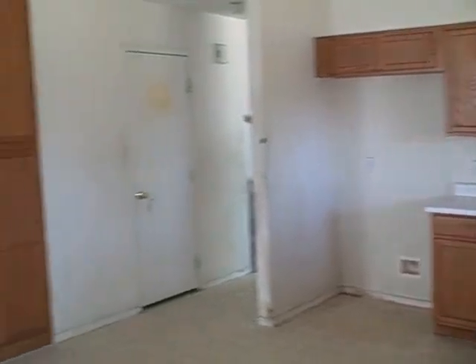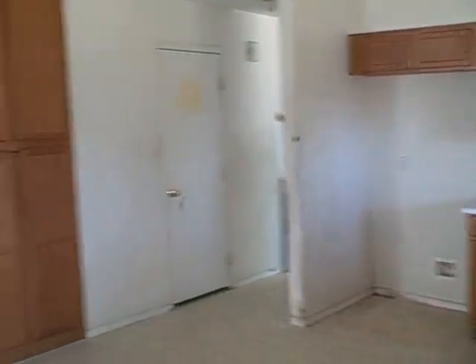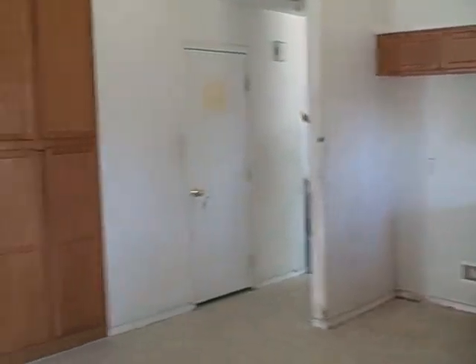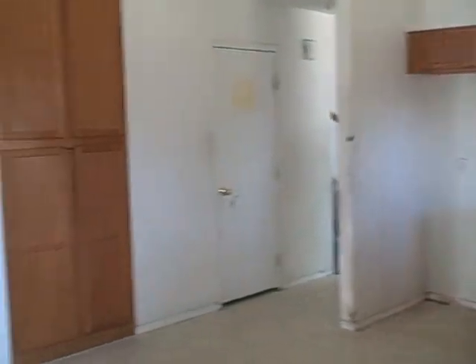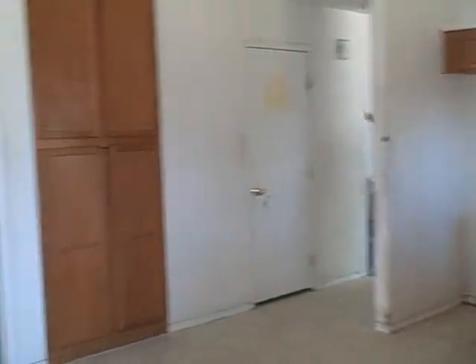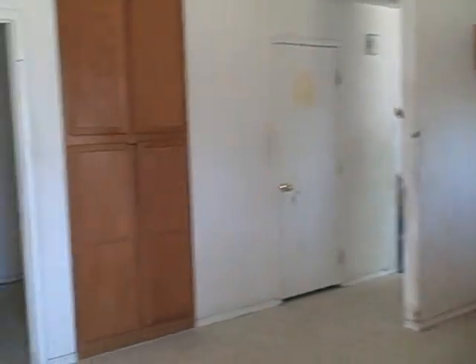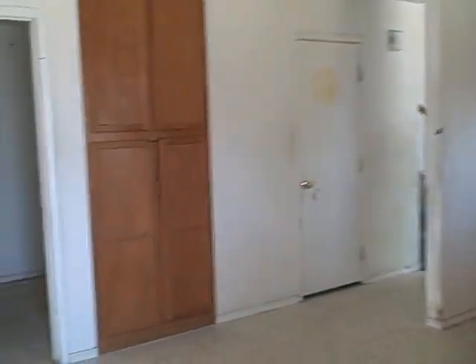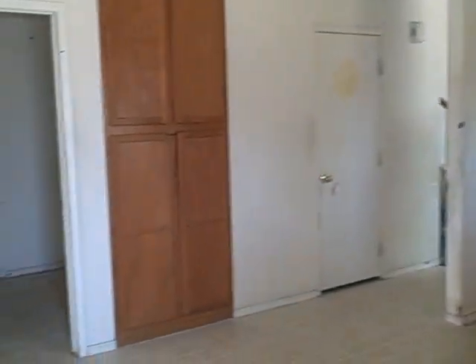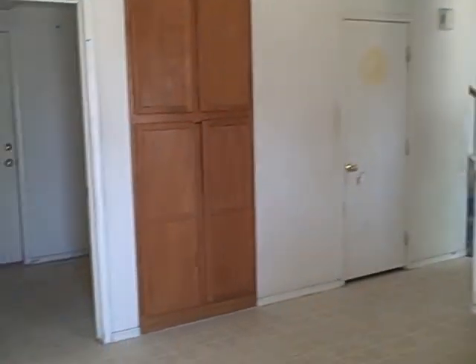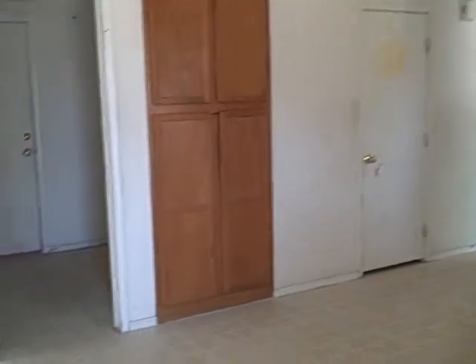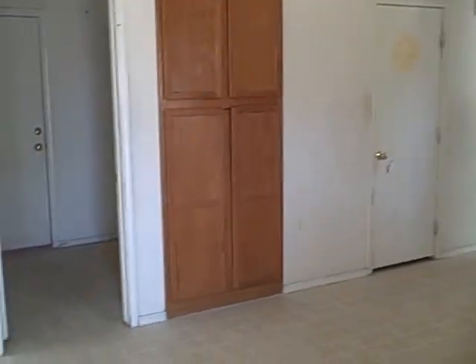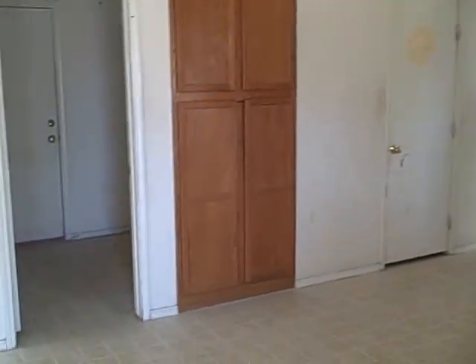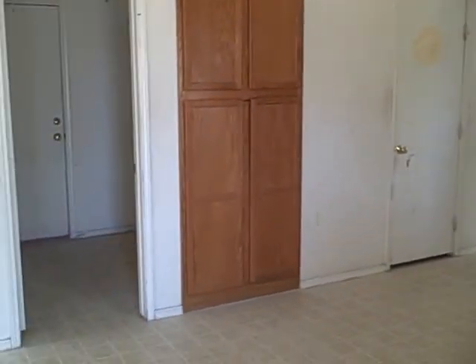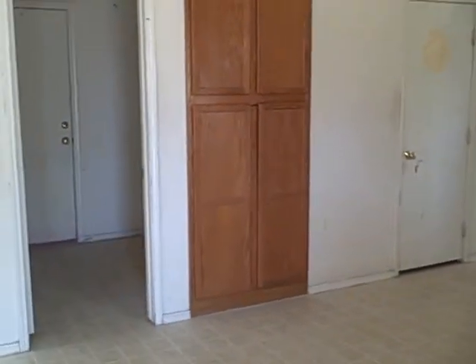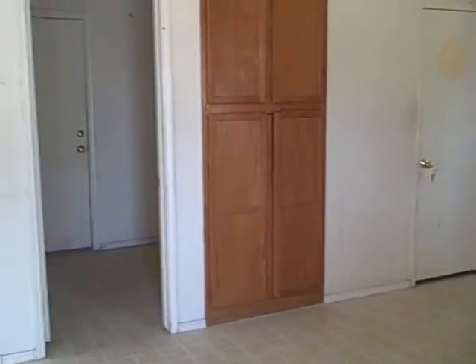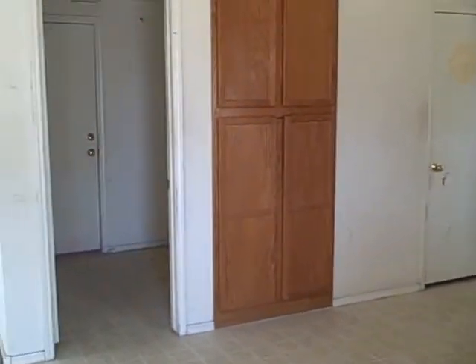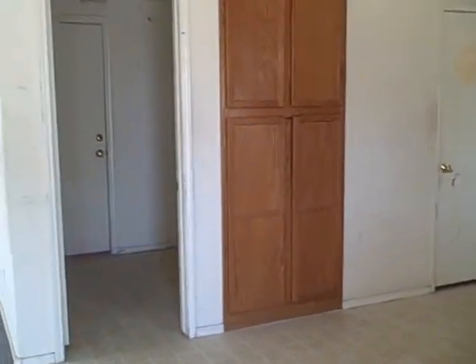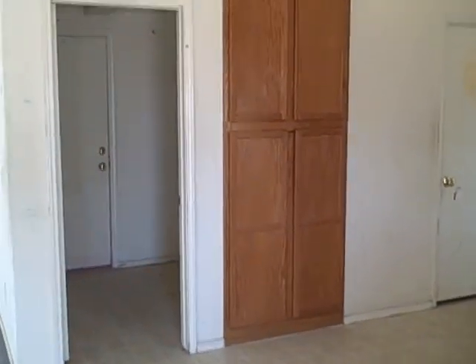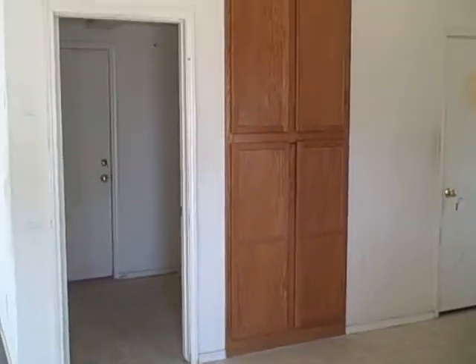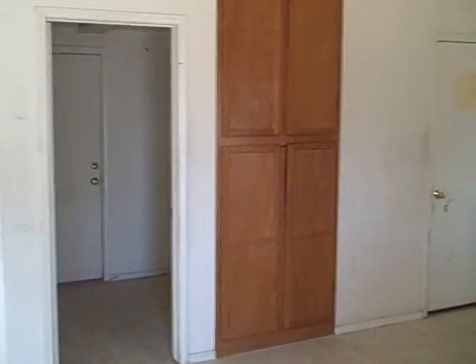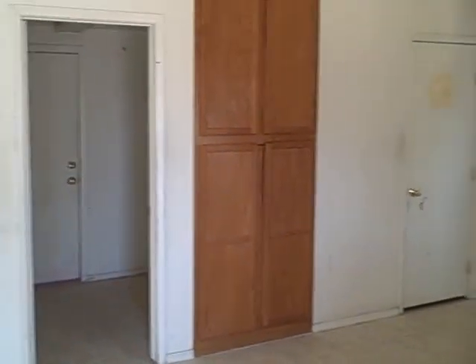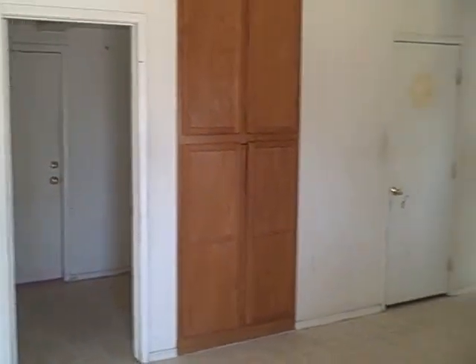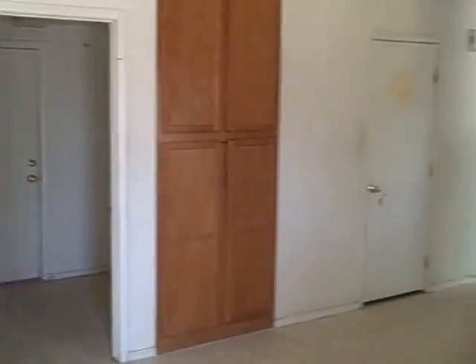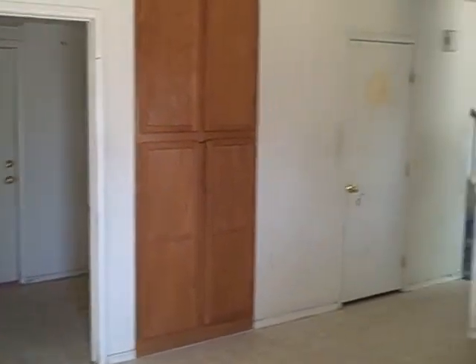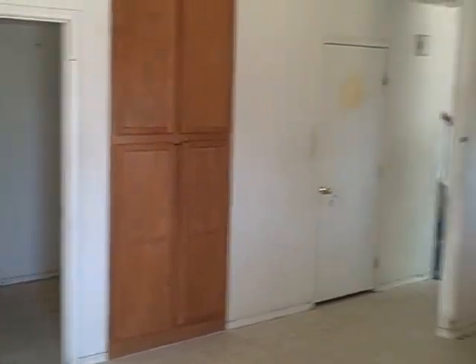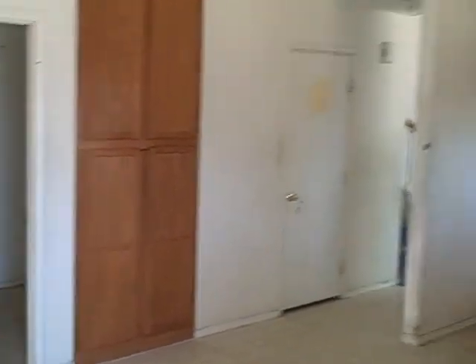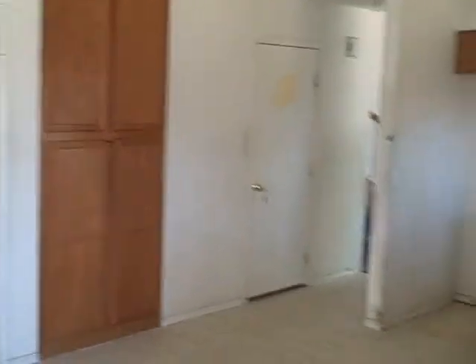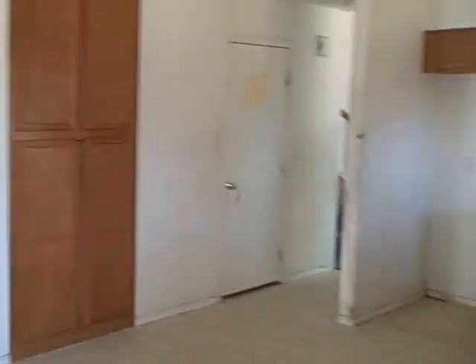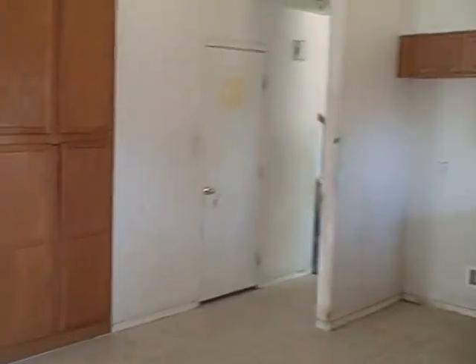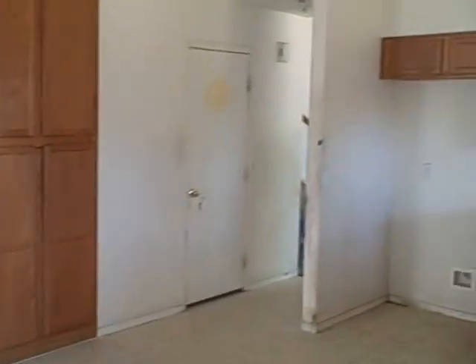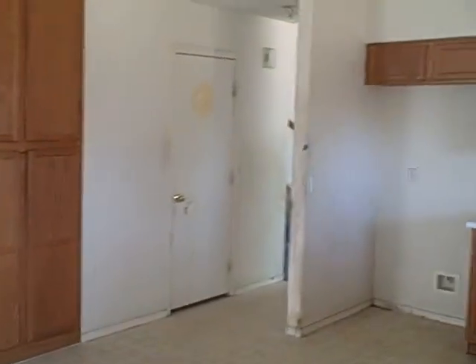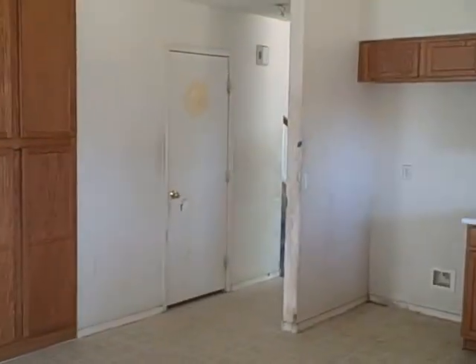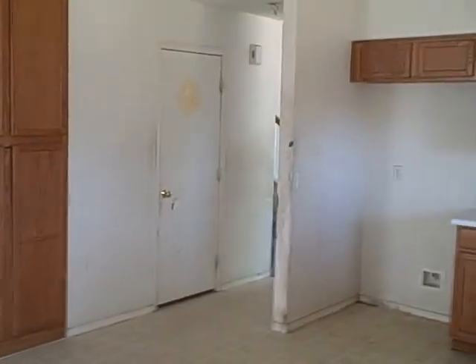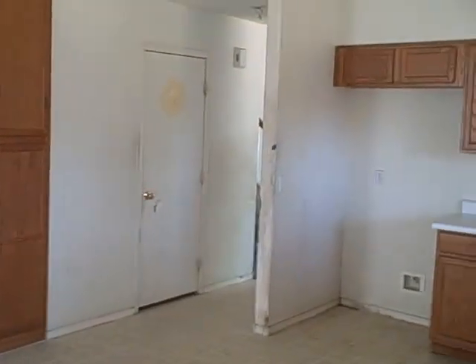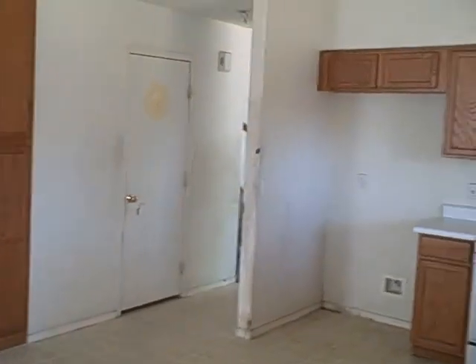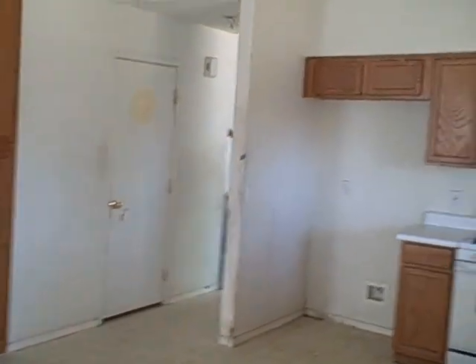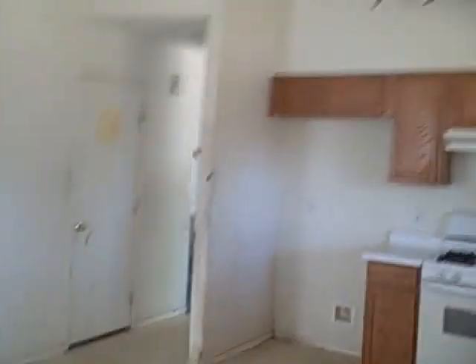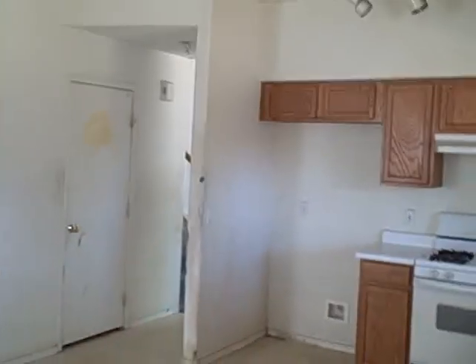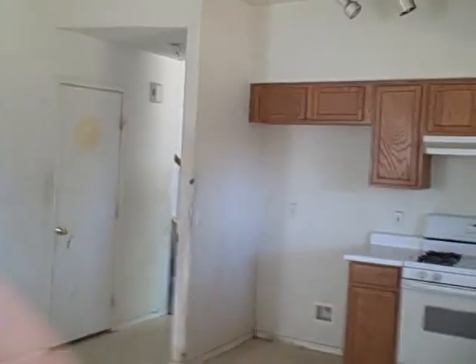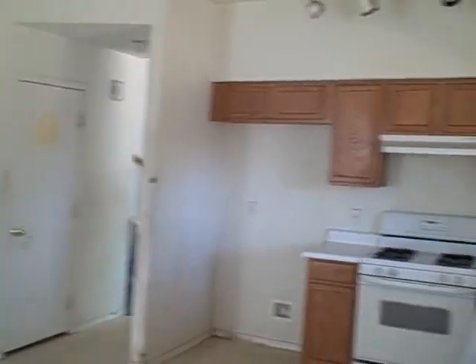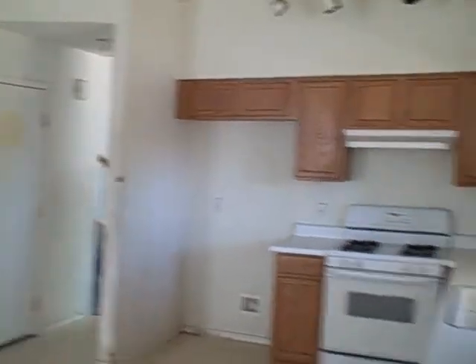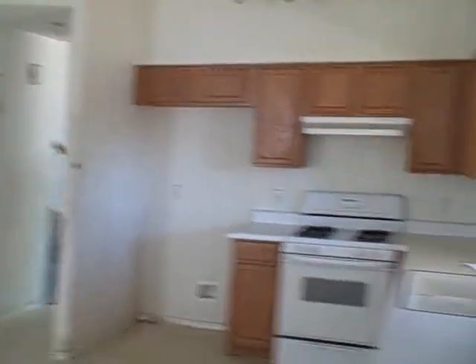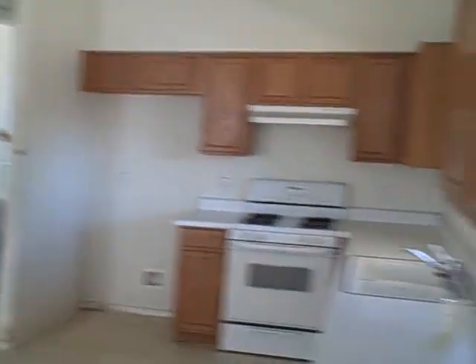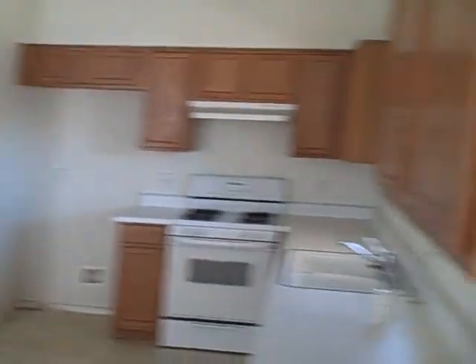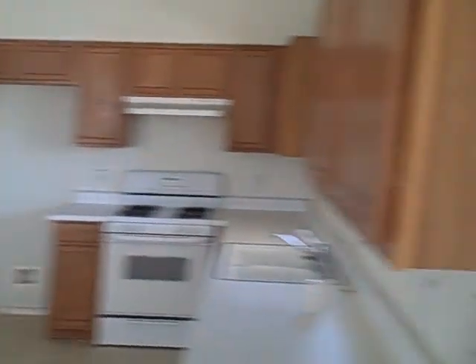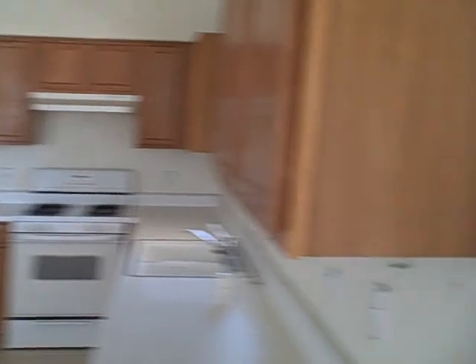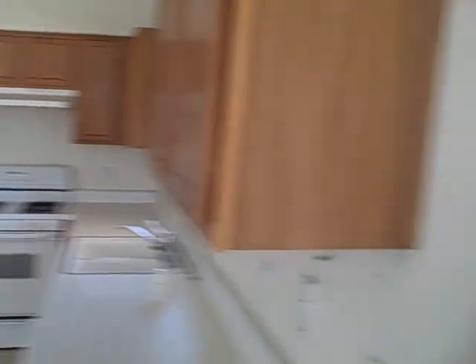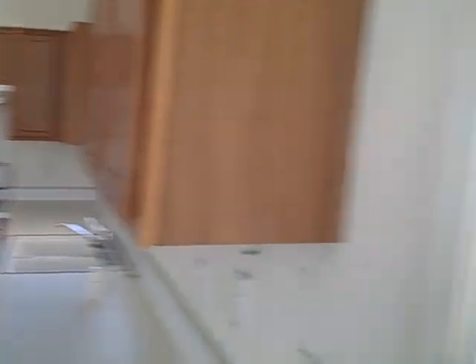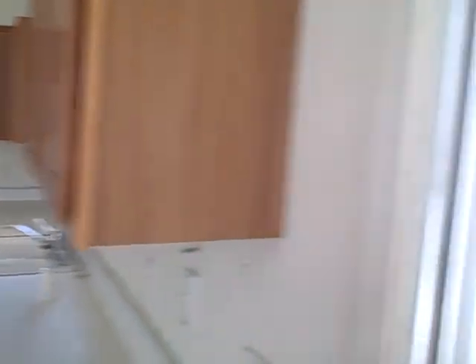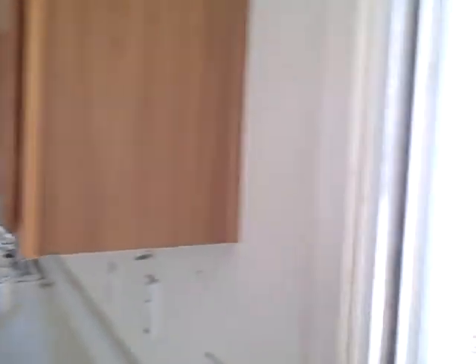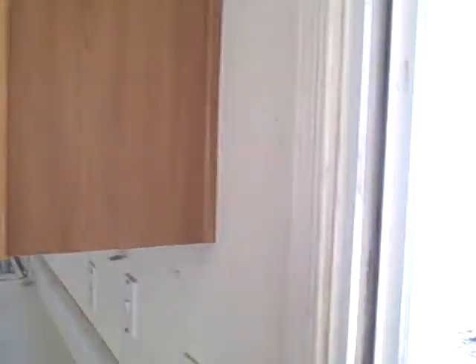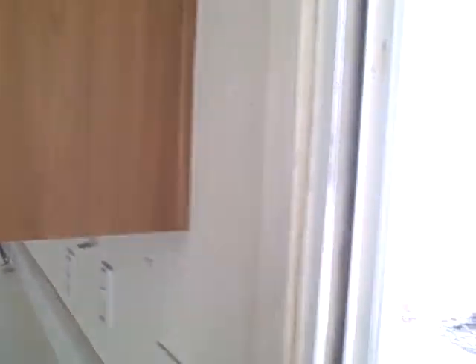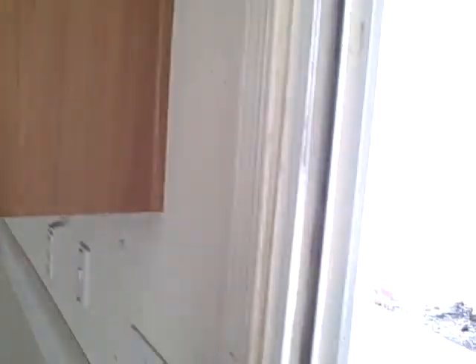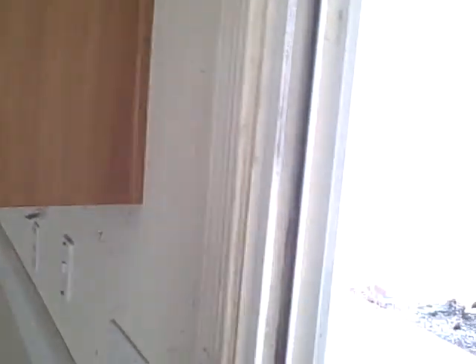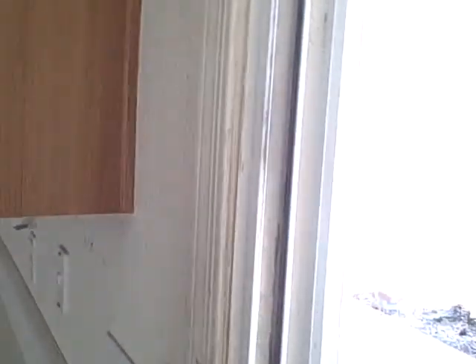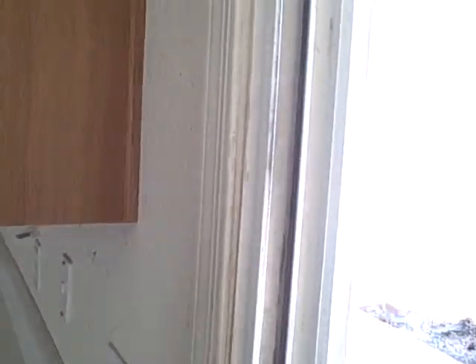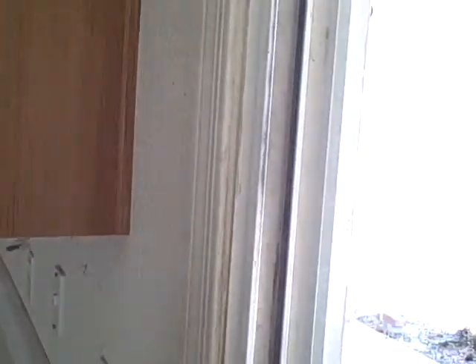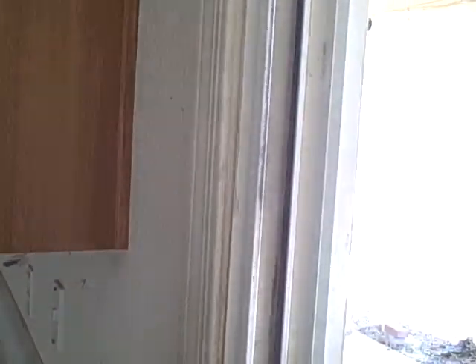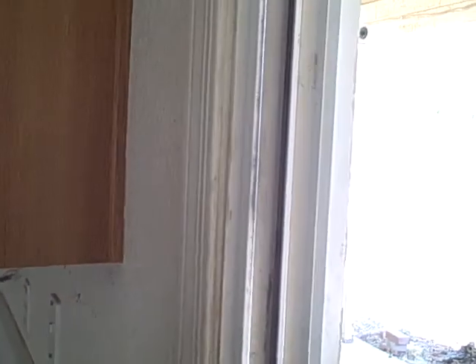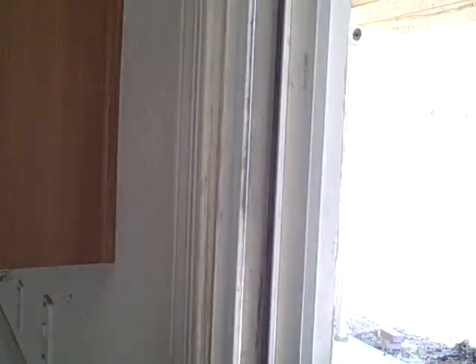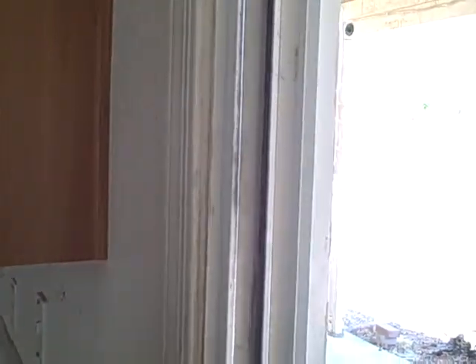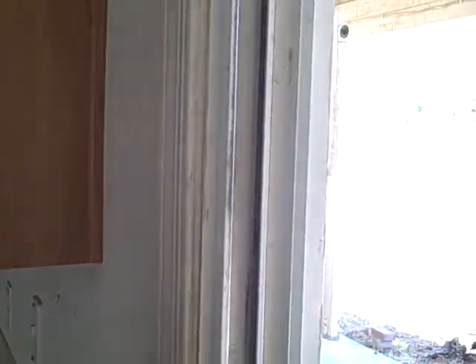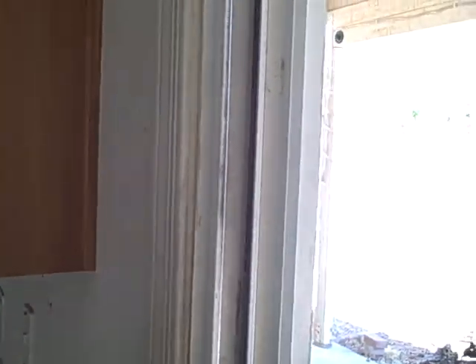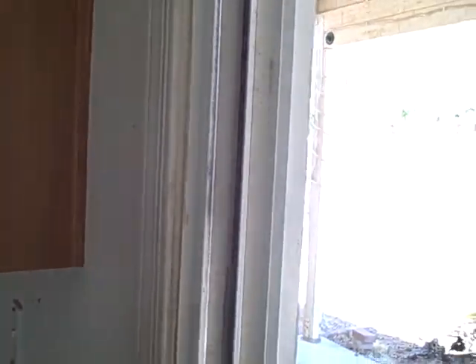Great potential for a flip. That's all for now. See more of these at jeffsdealoftheweek.com. Priced at $84,000 in Goodyear.